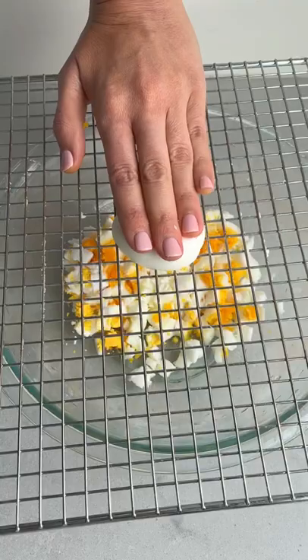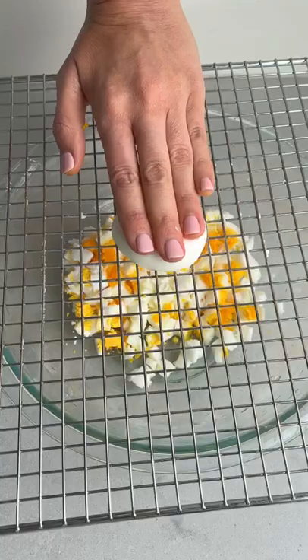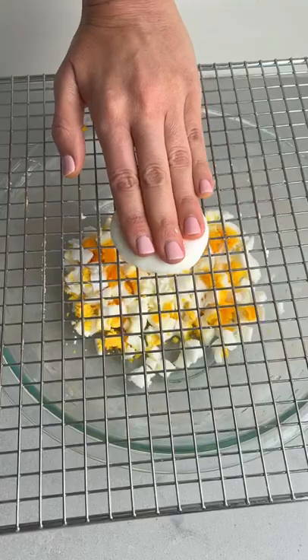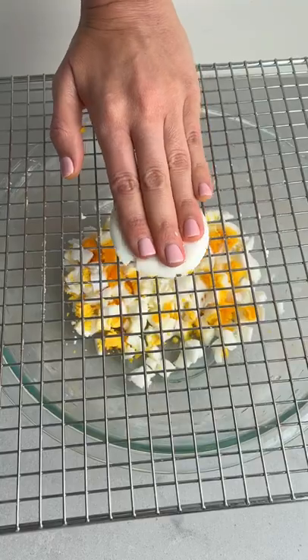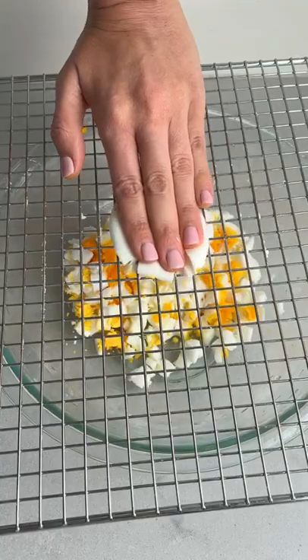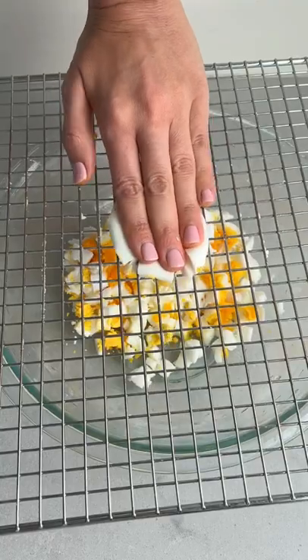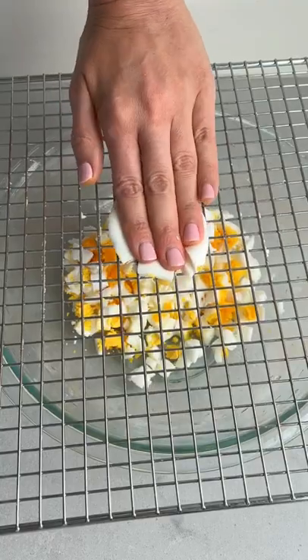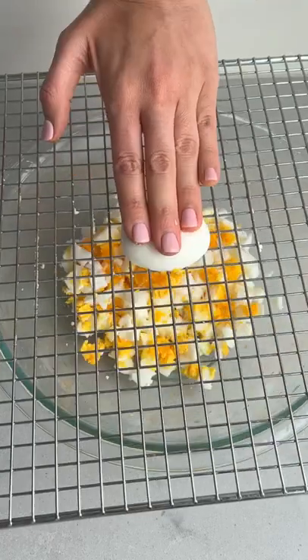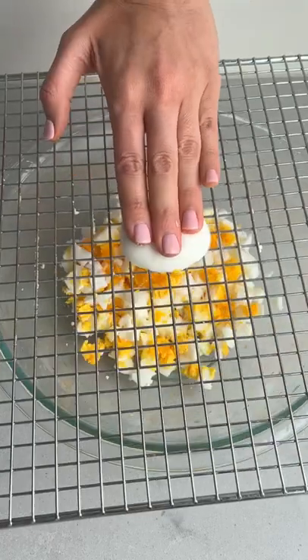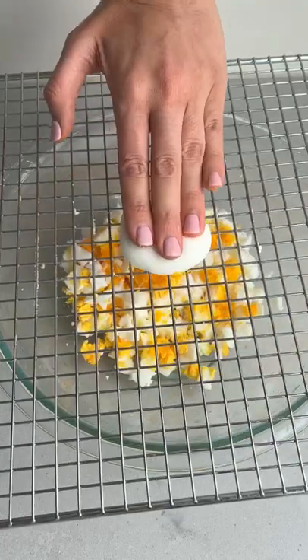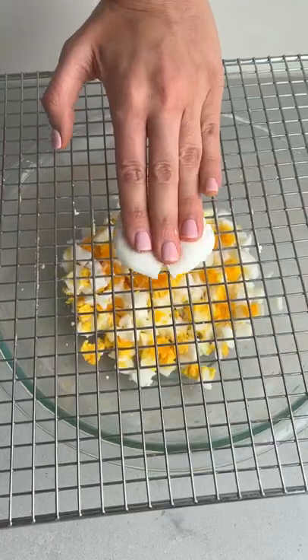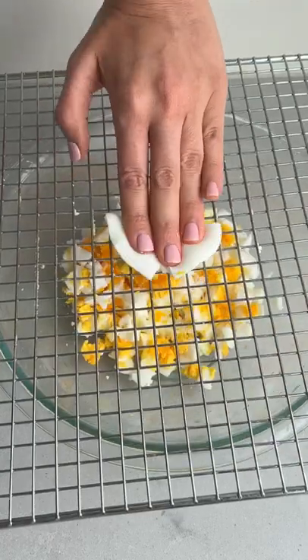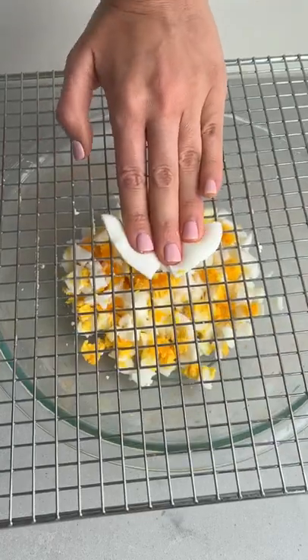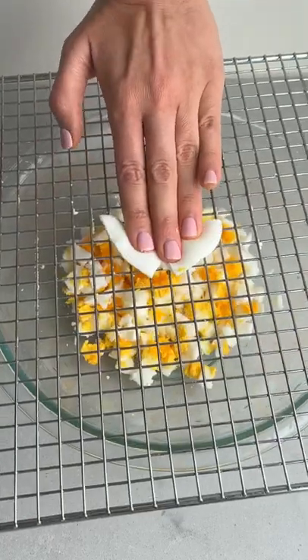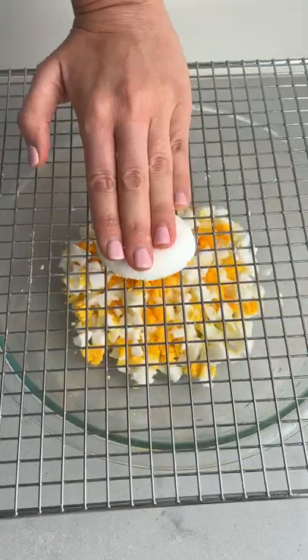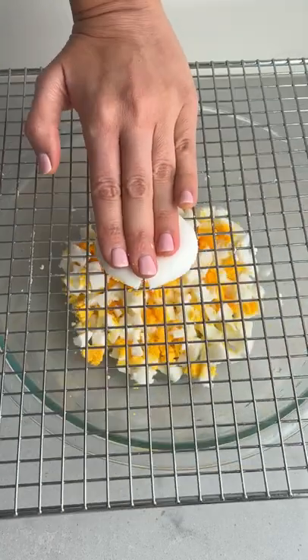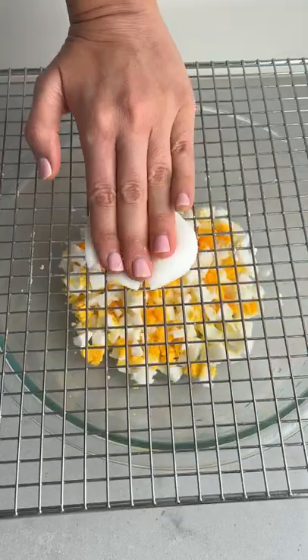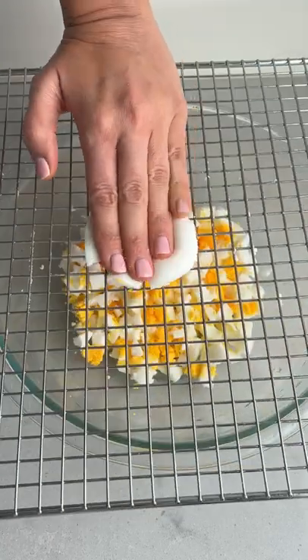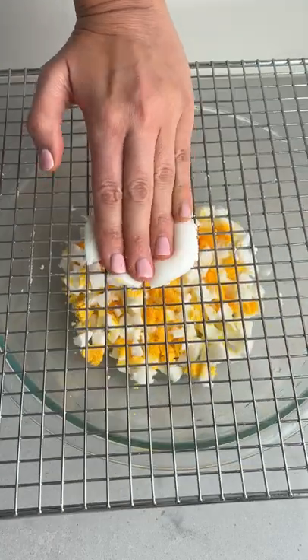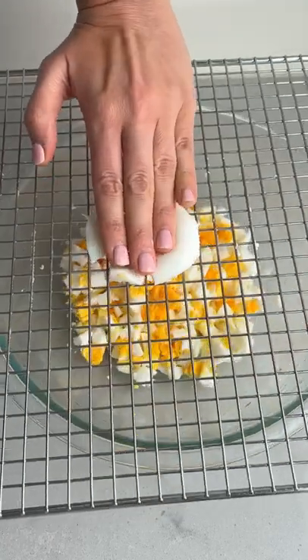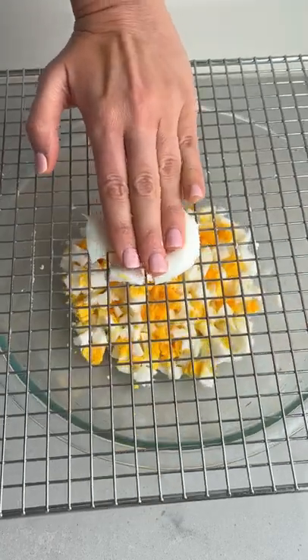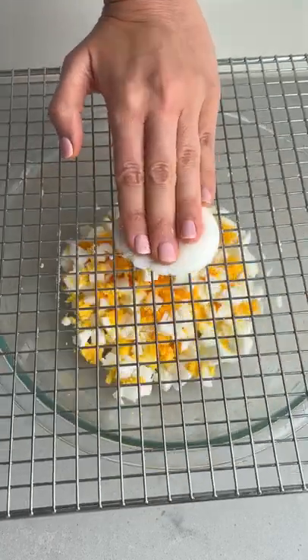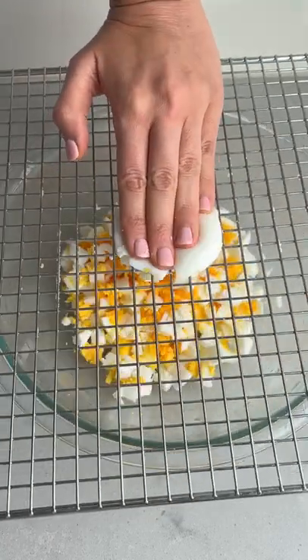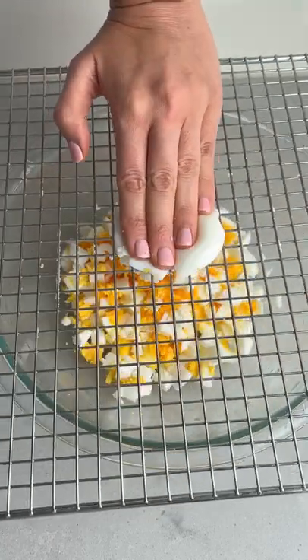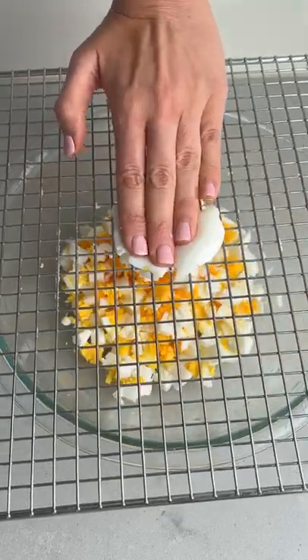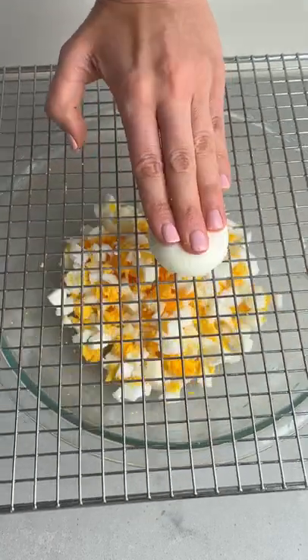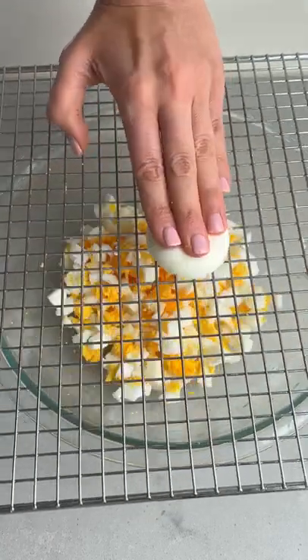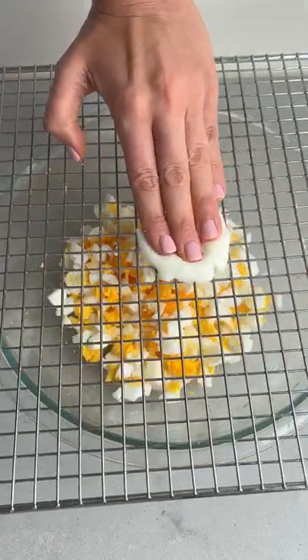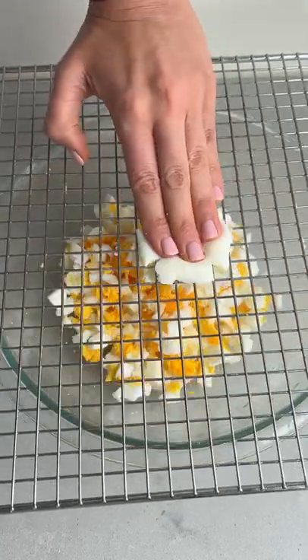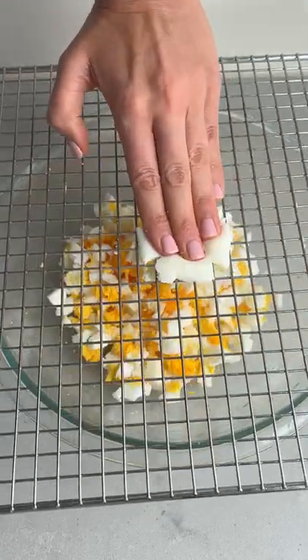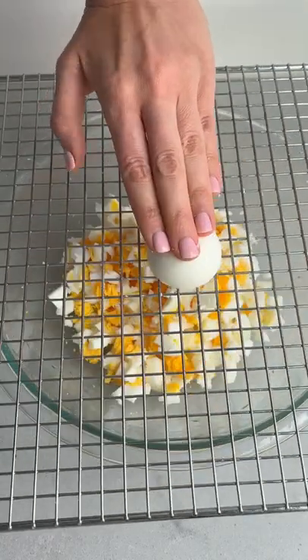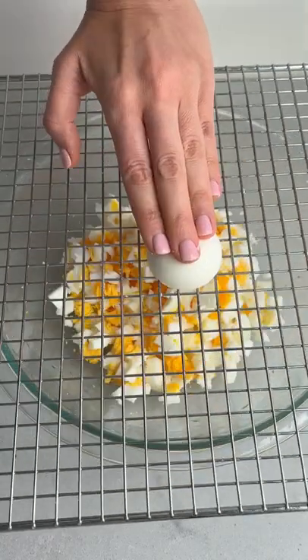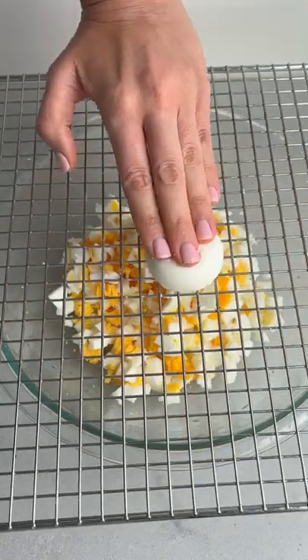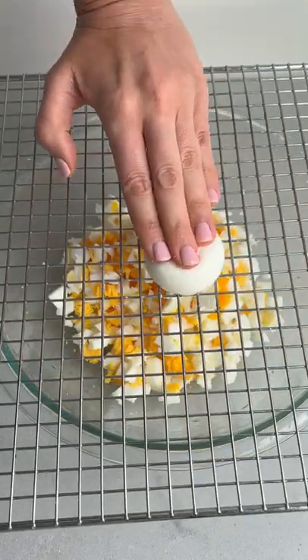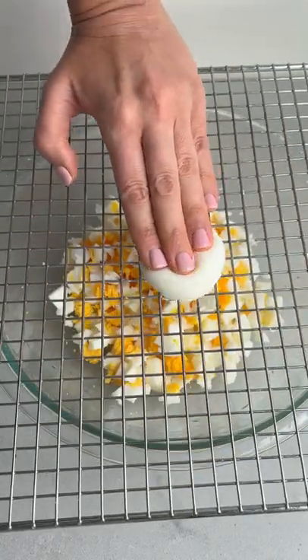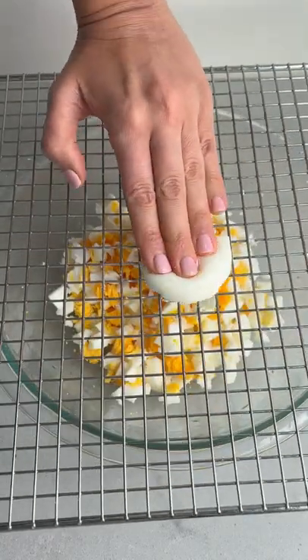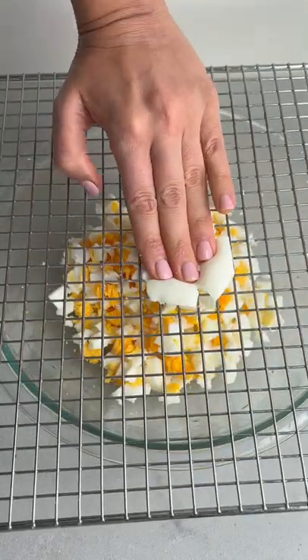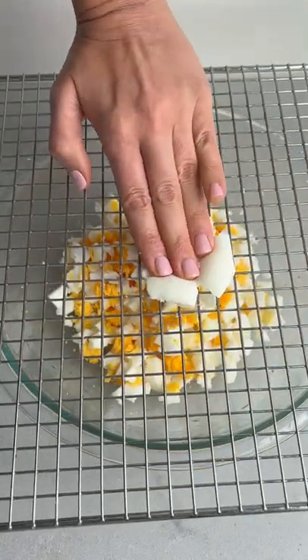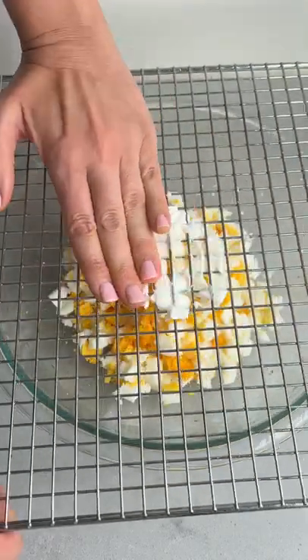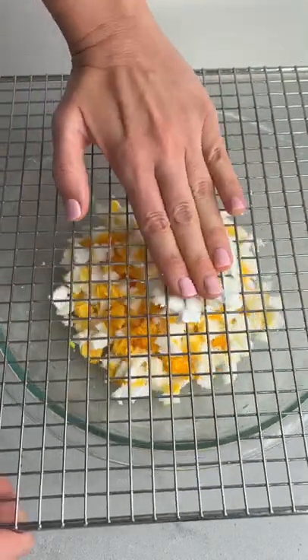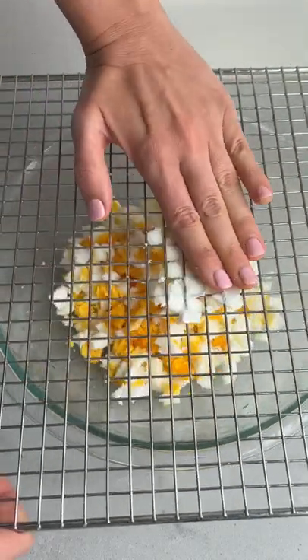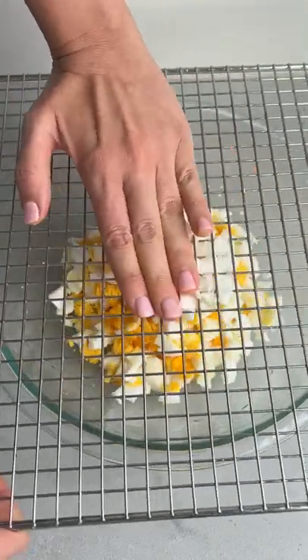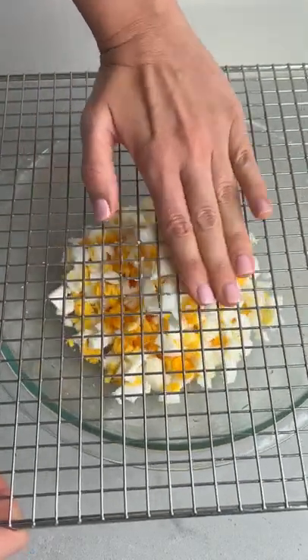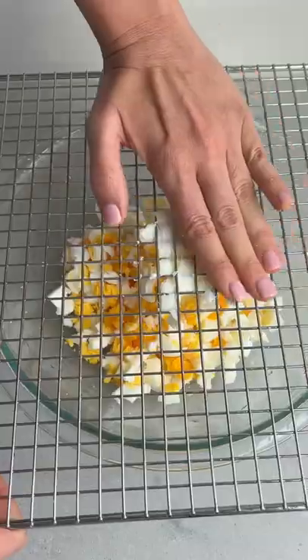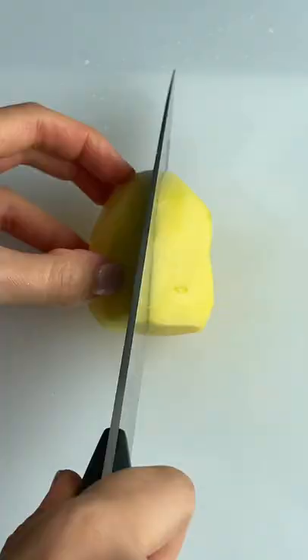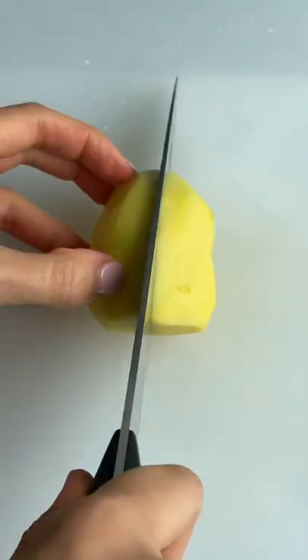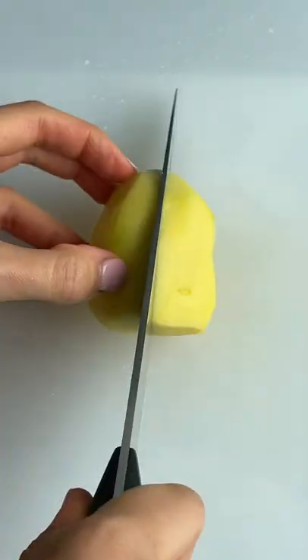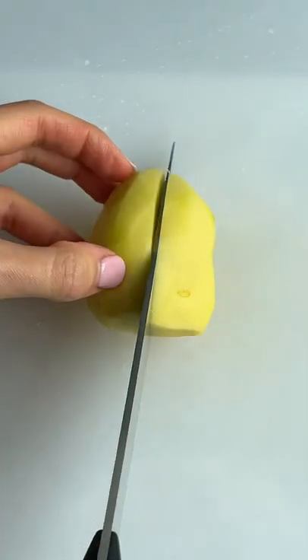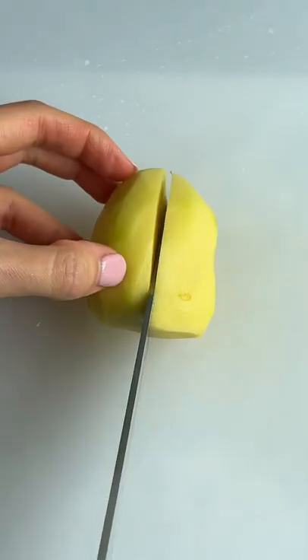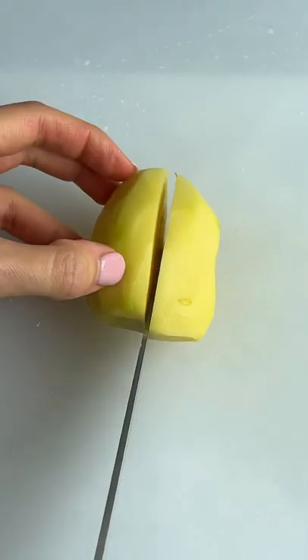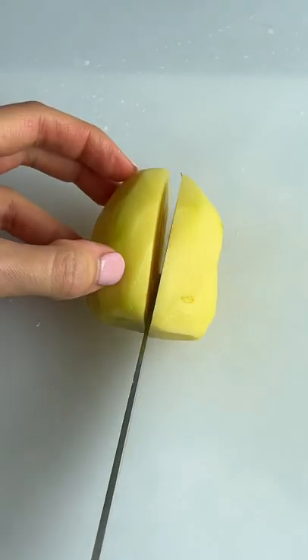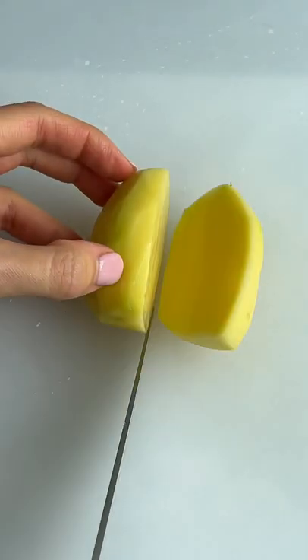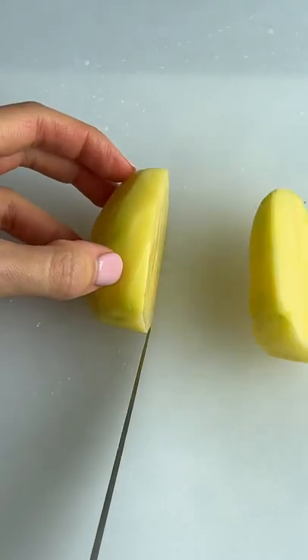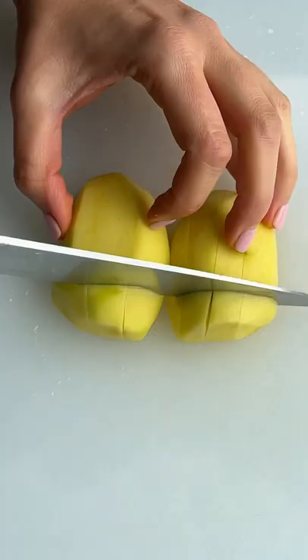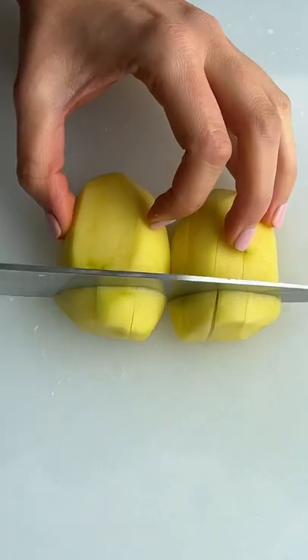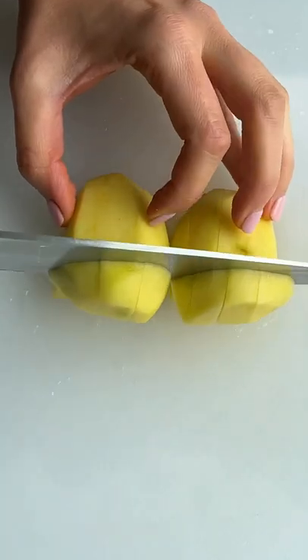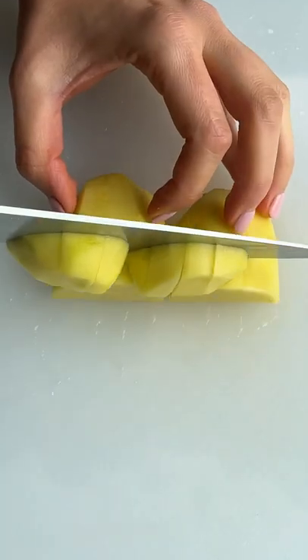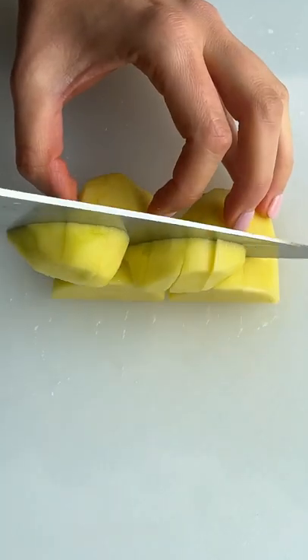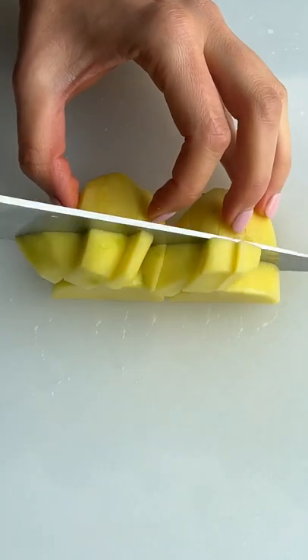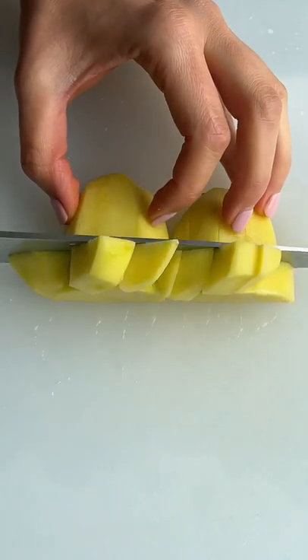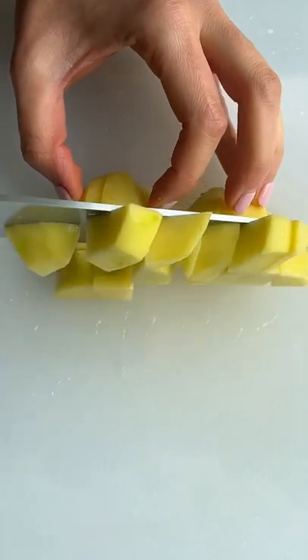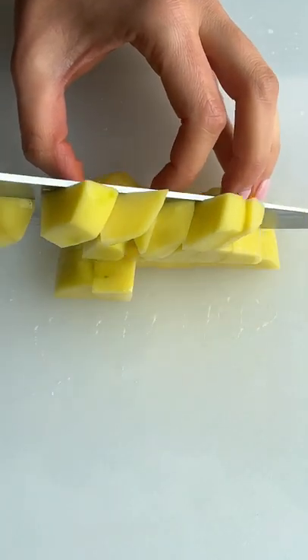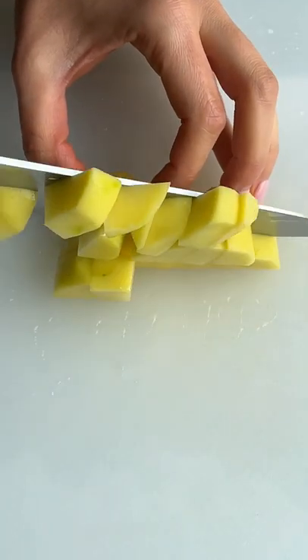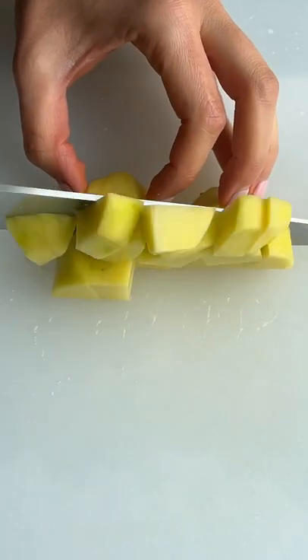If you want to chop a lot of eggs at once, try using a wire rack. It's fast, pretty satisfying, and you get small equal-sized chopped eggs.